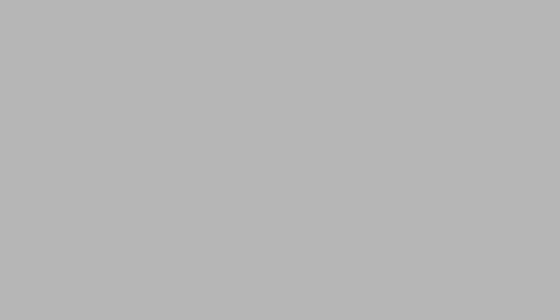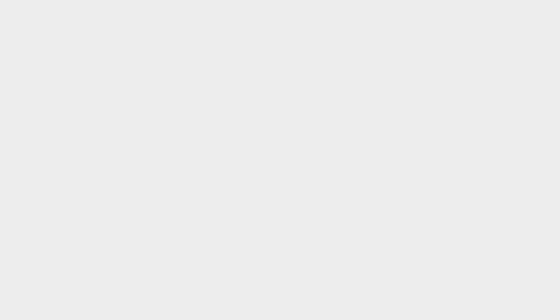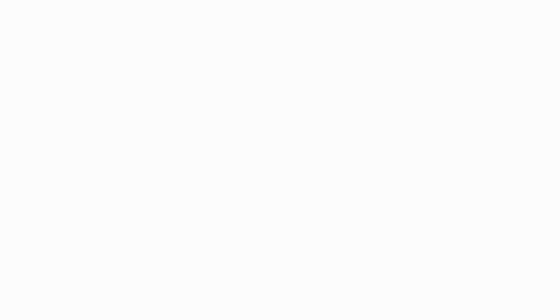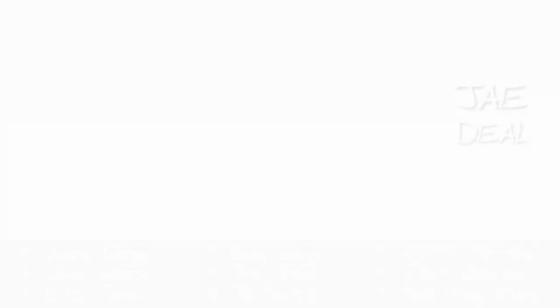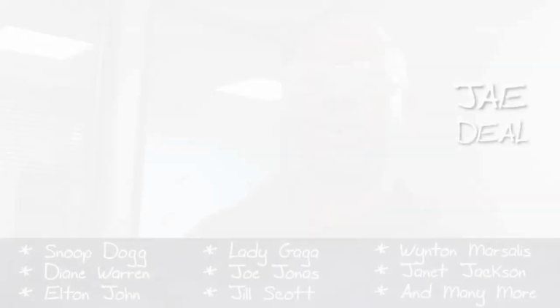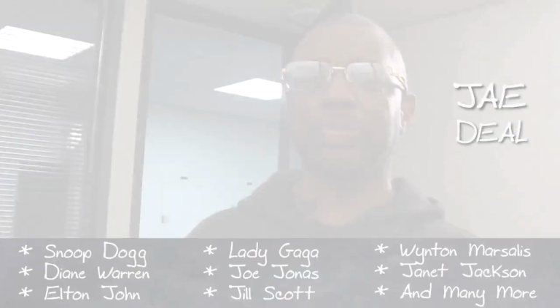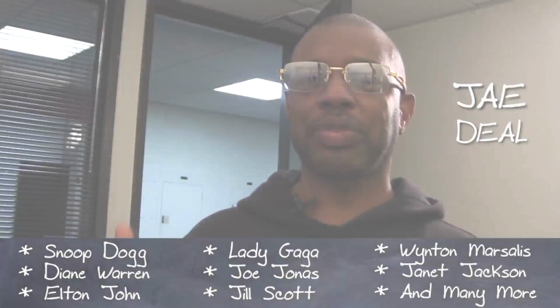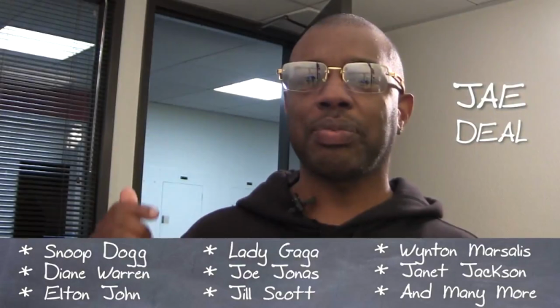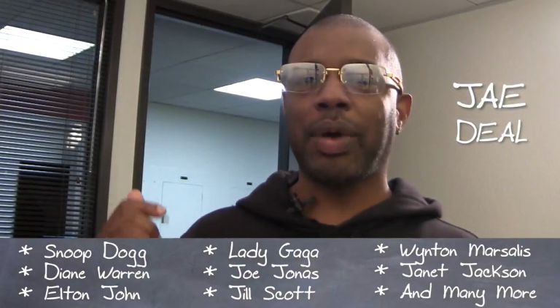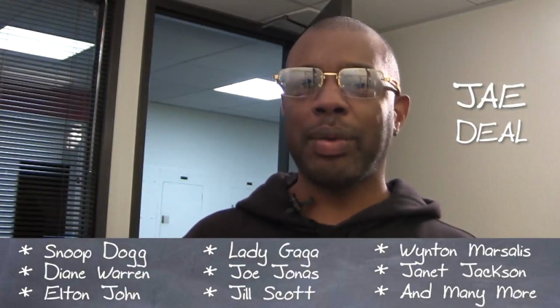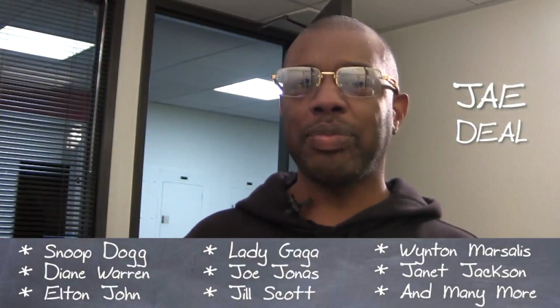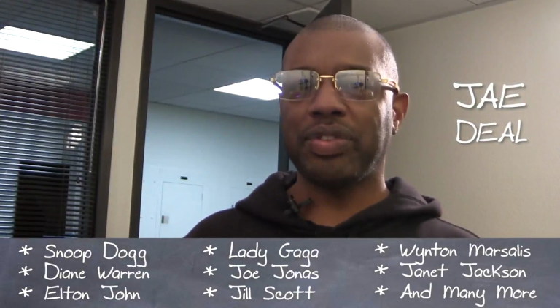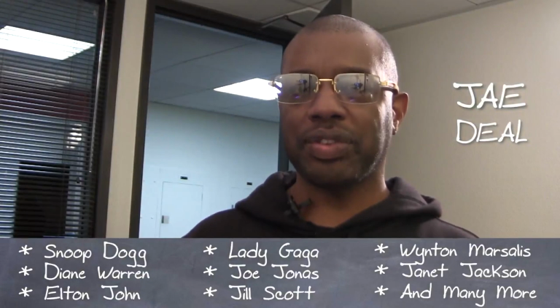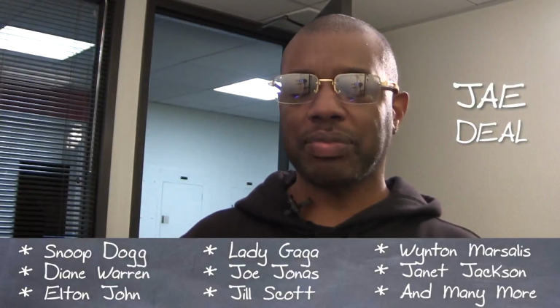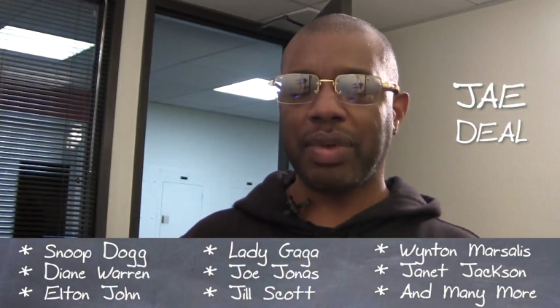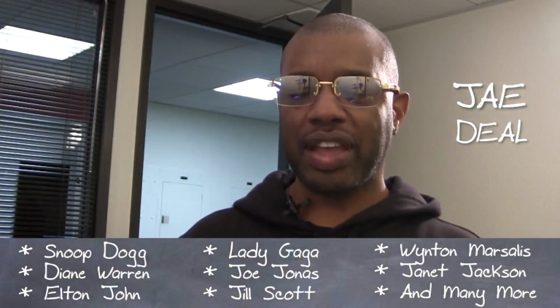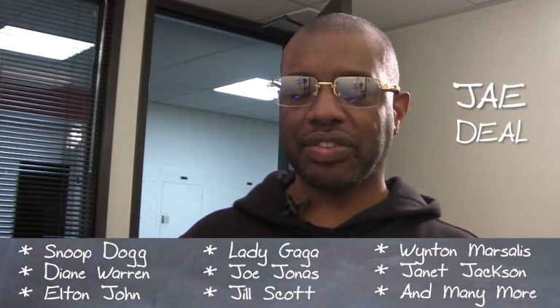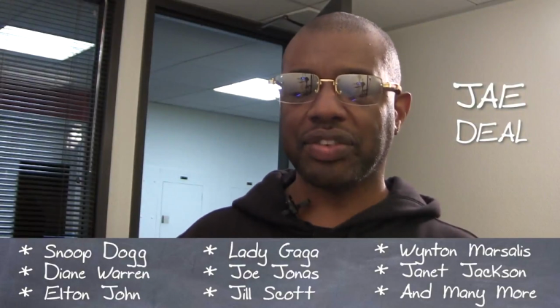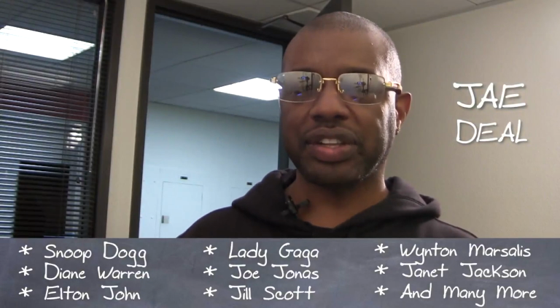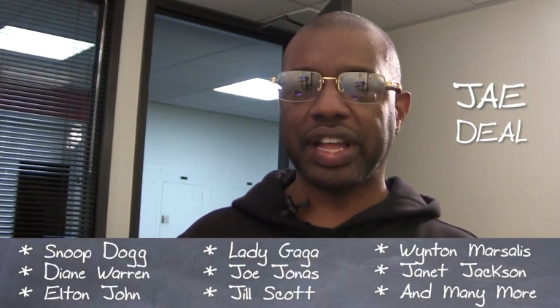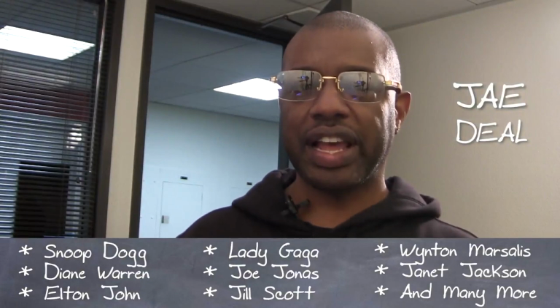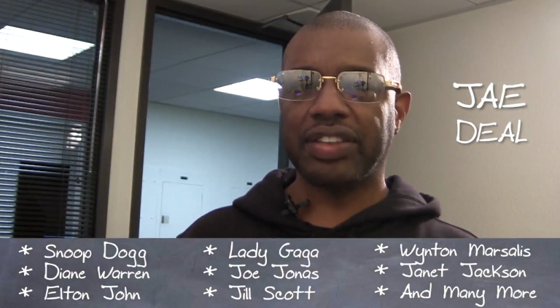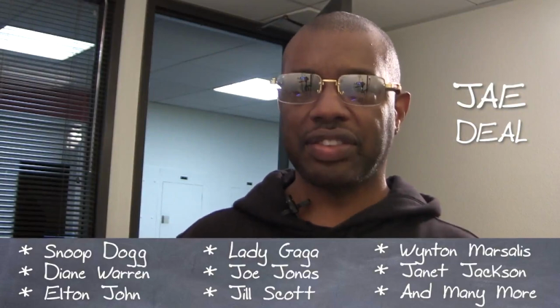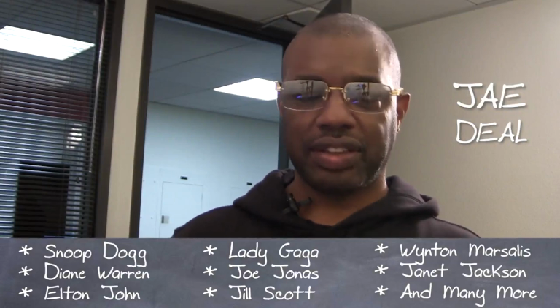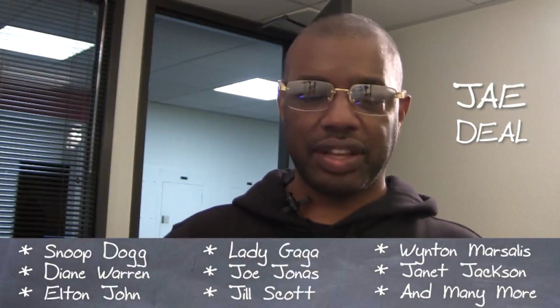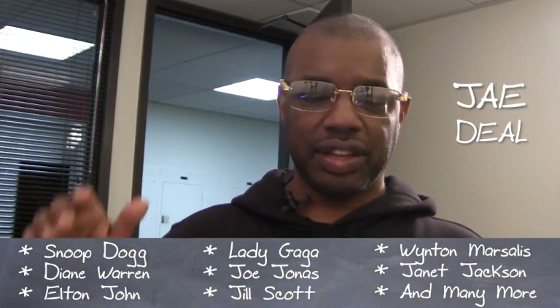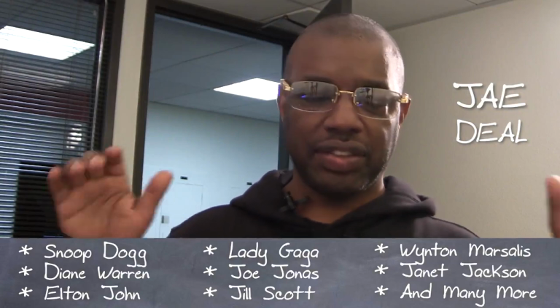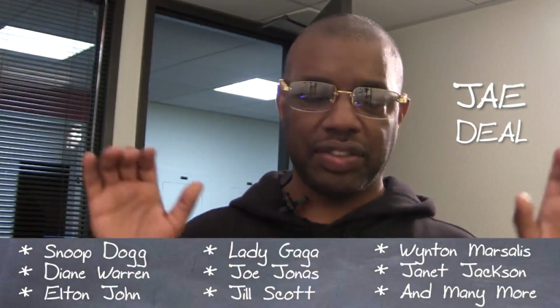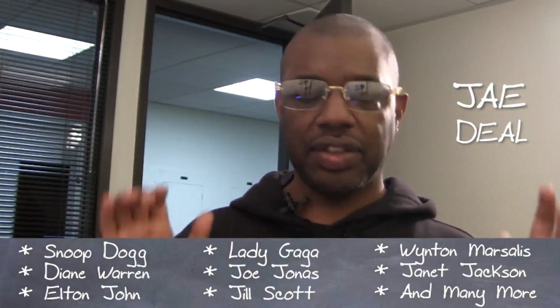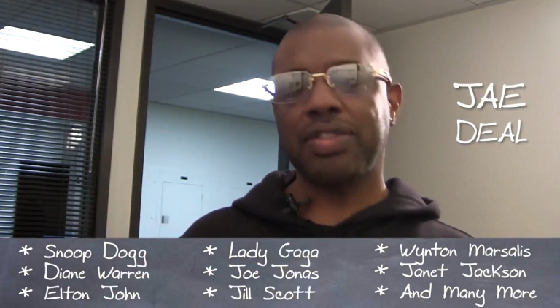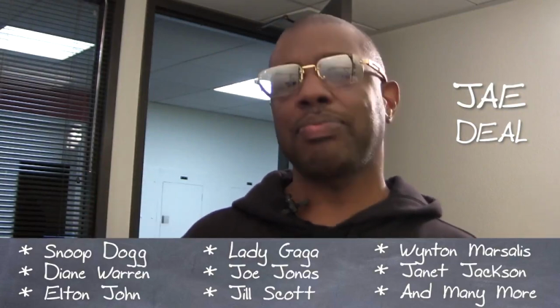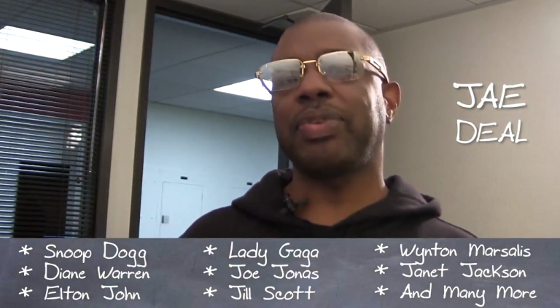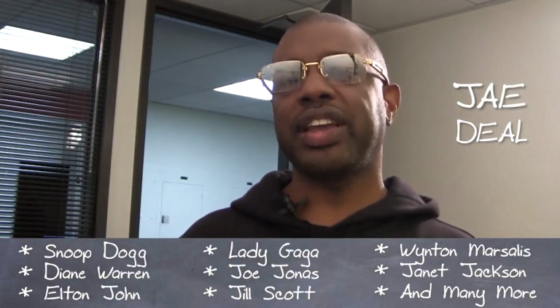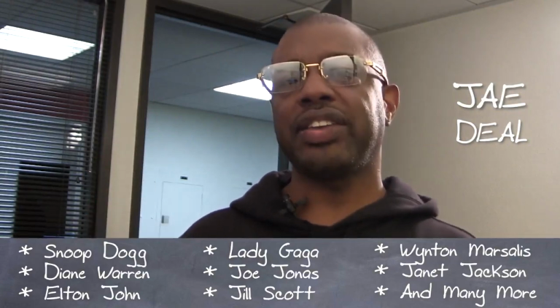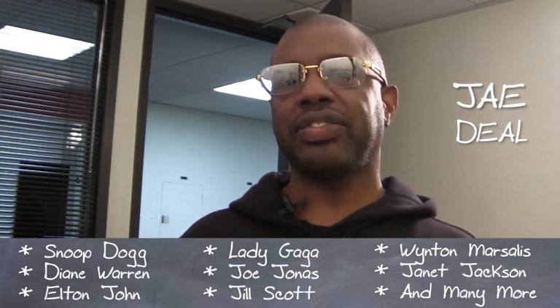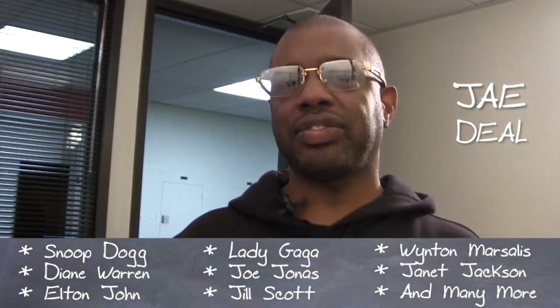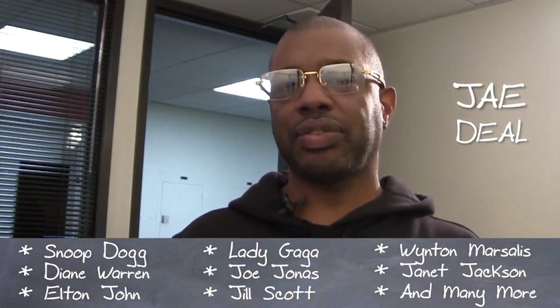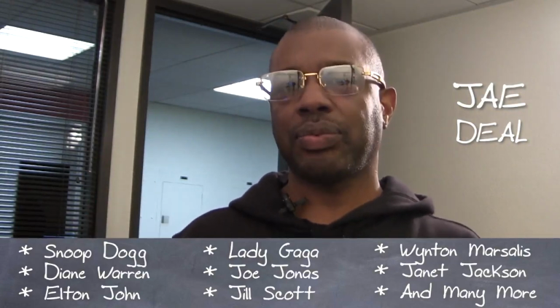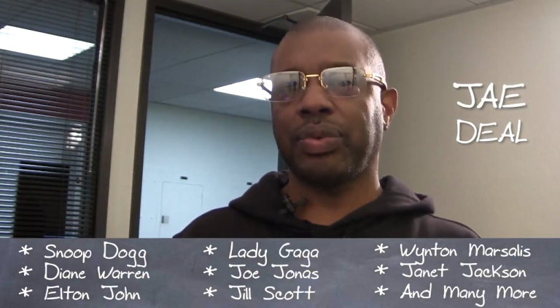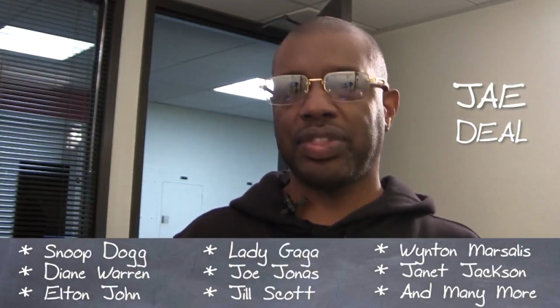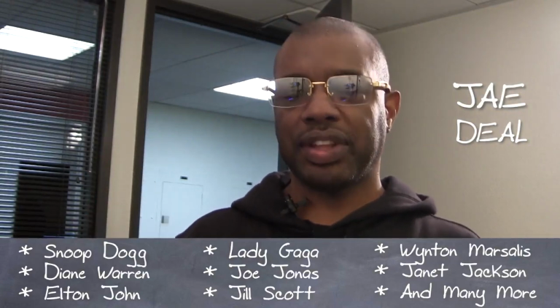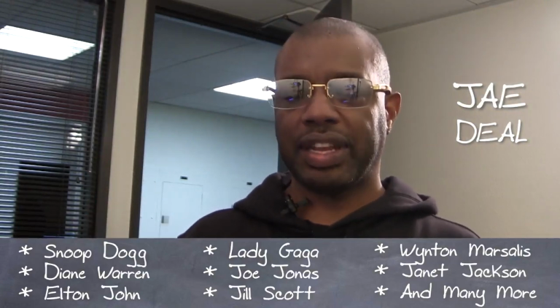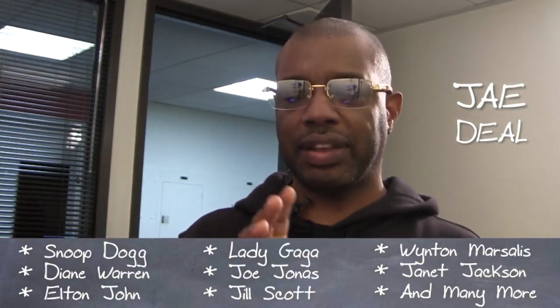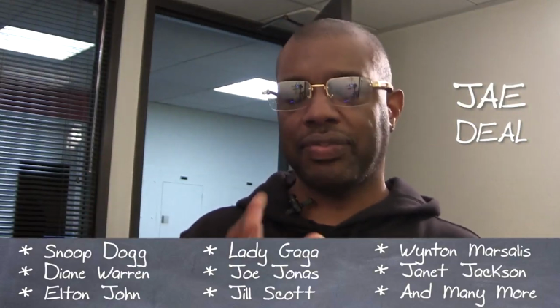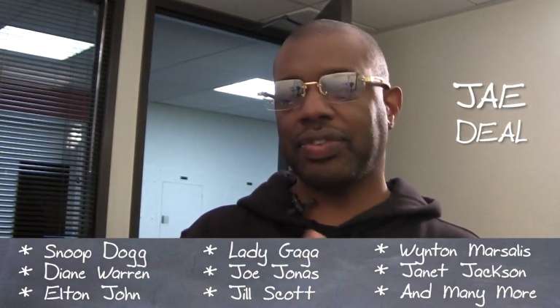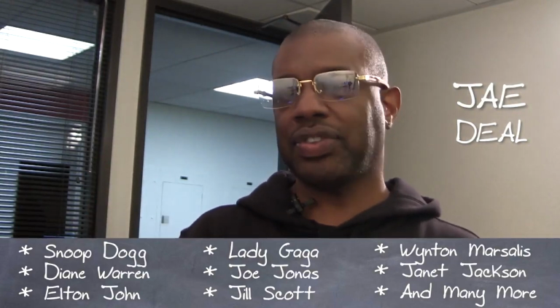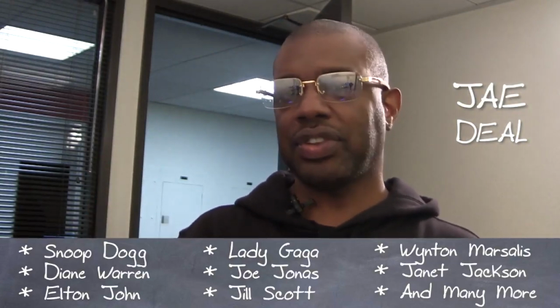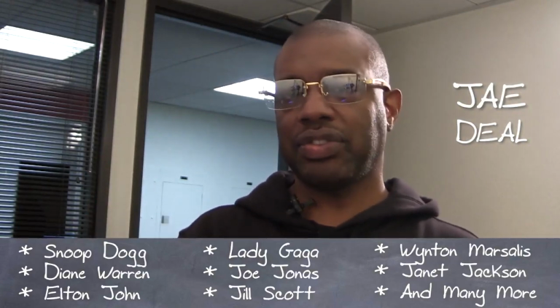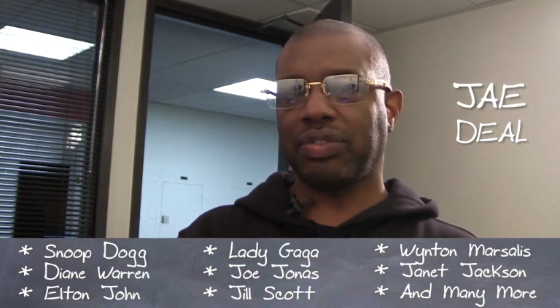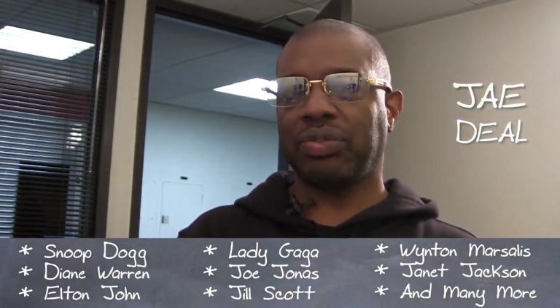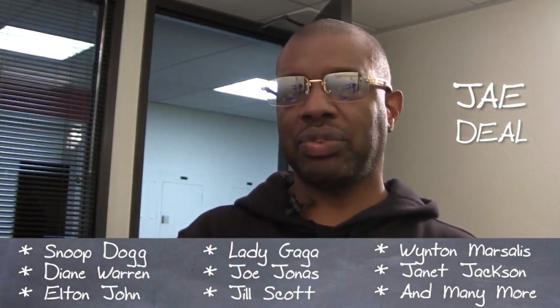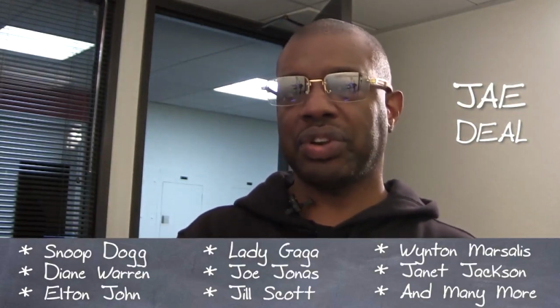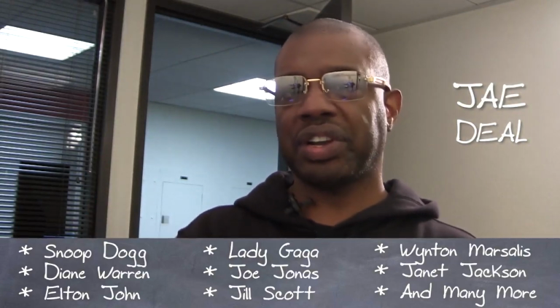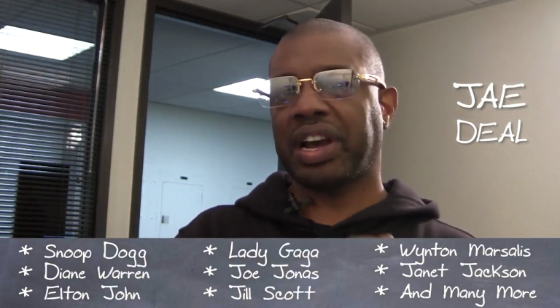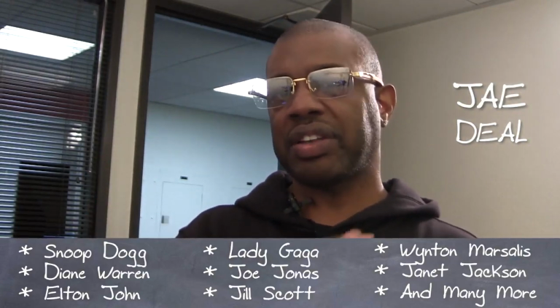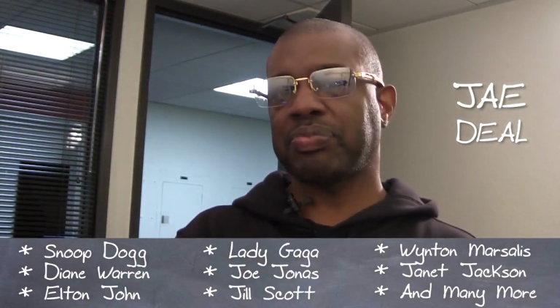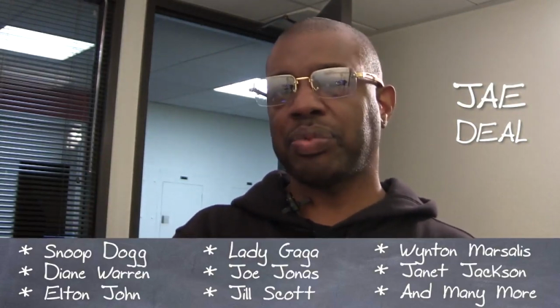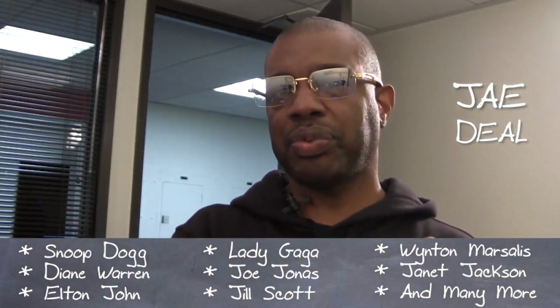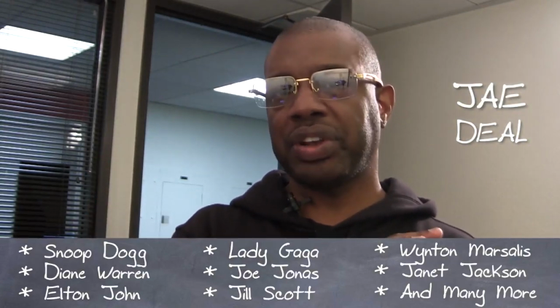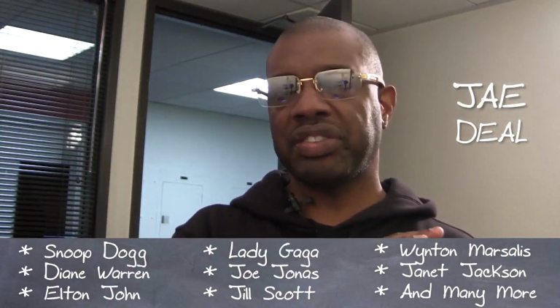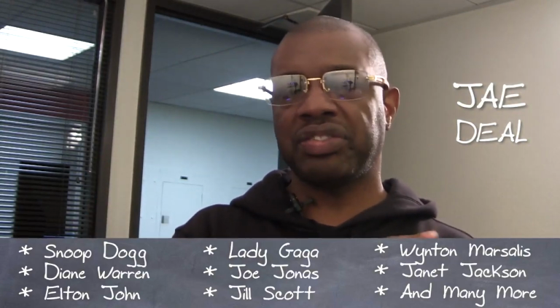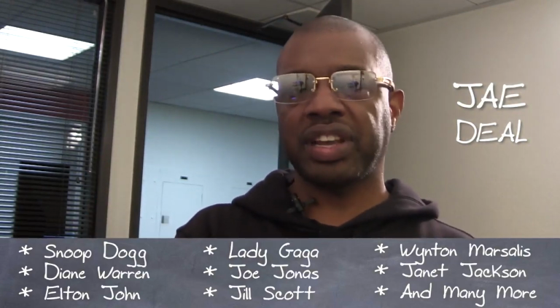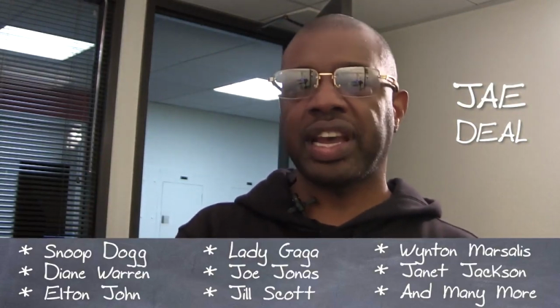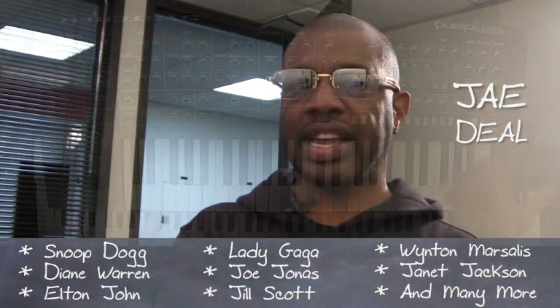Welcome to My Music Masterclass — synth bass with an emphasis on gospel and jazz.